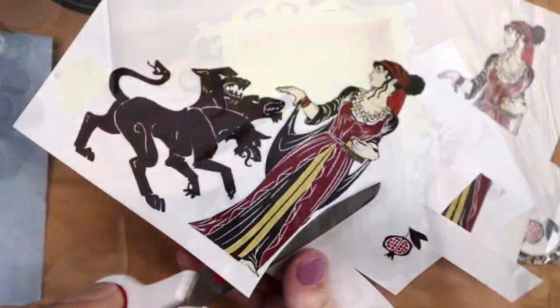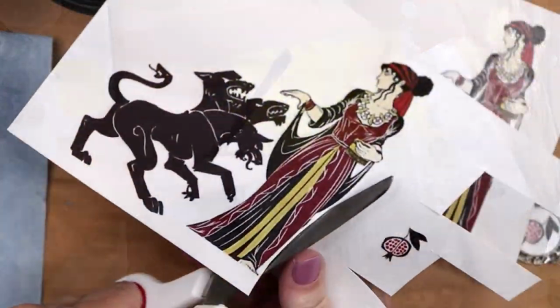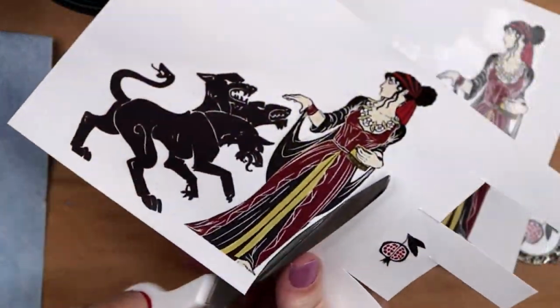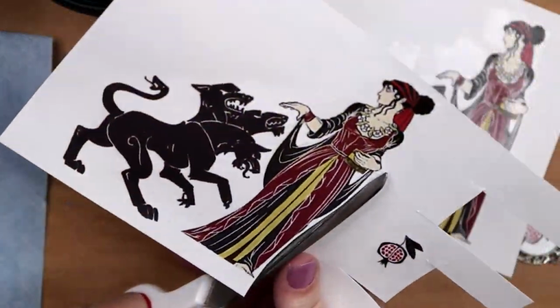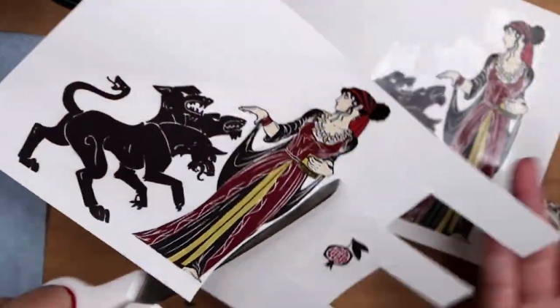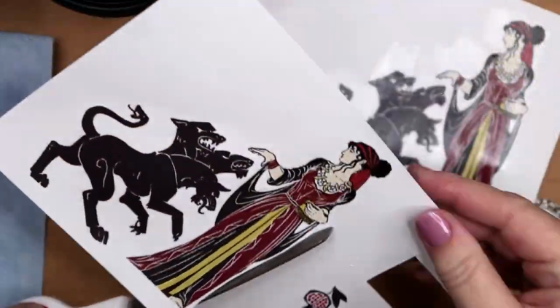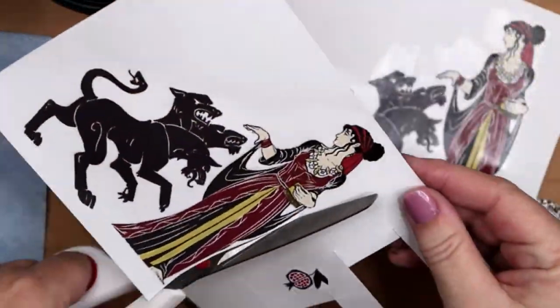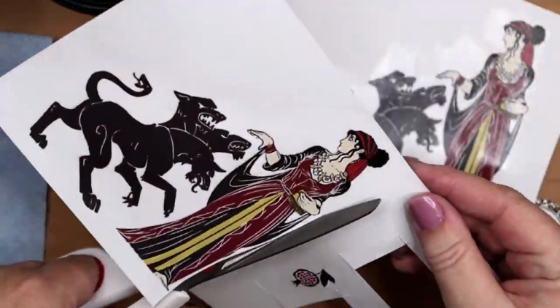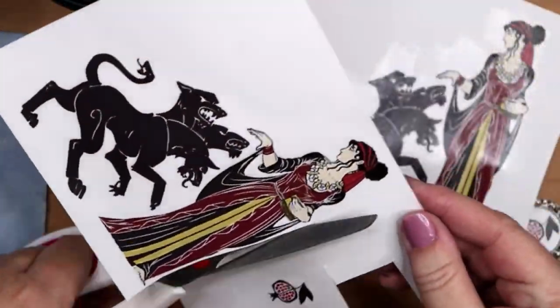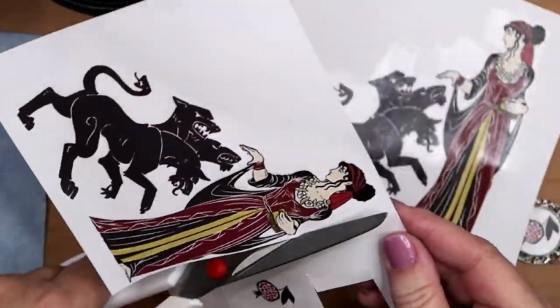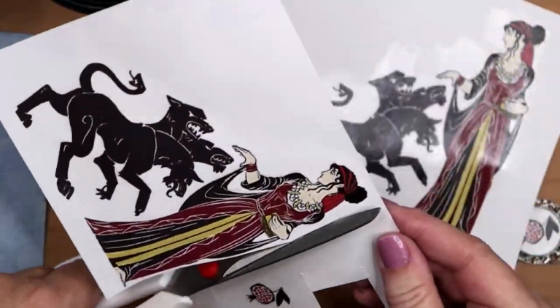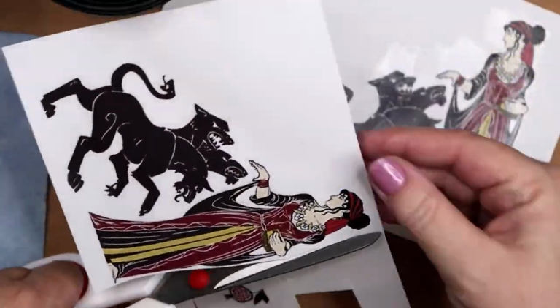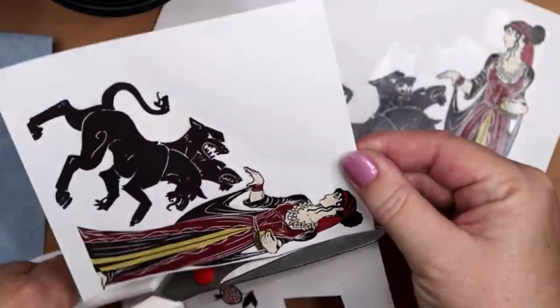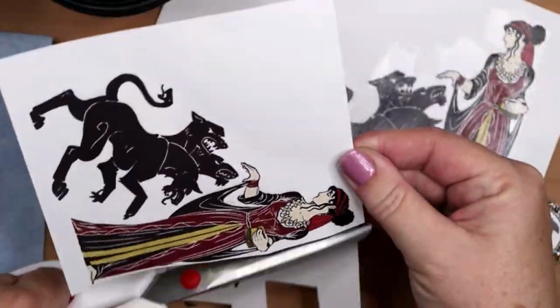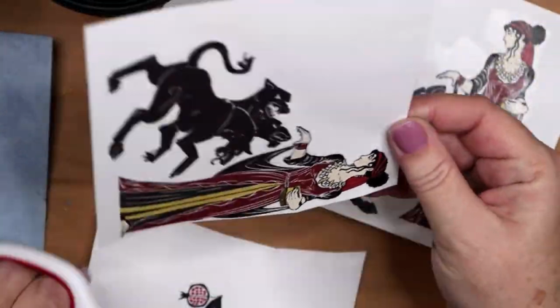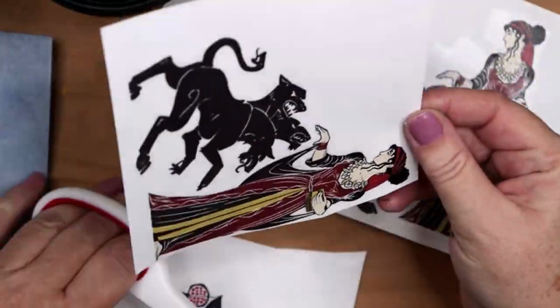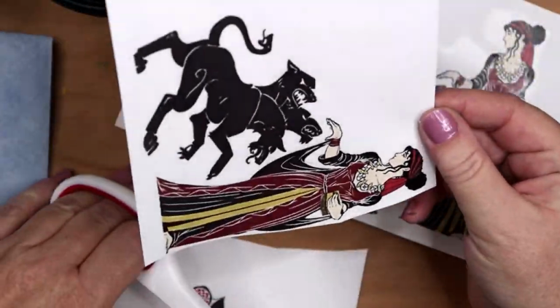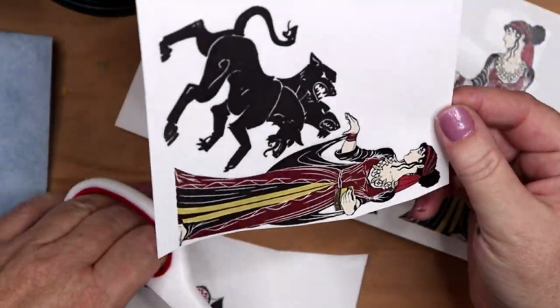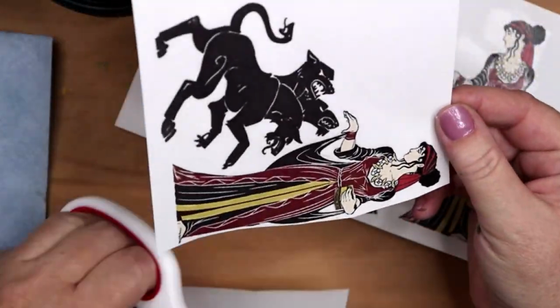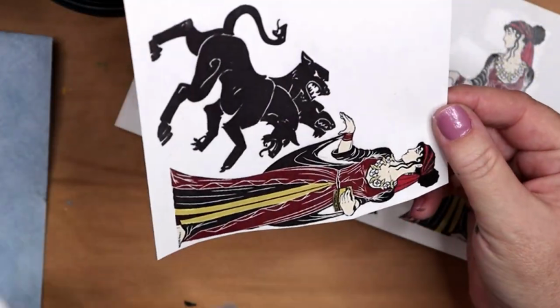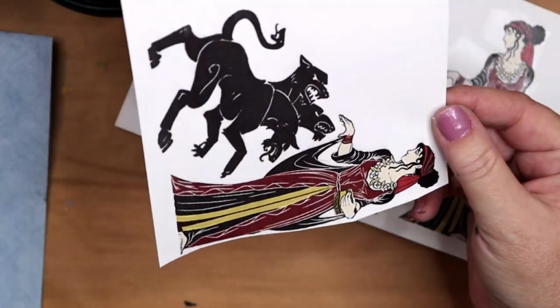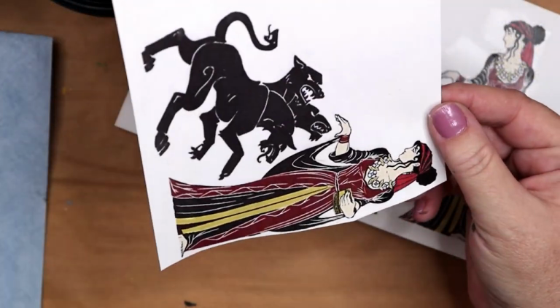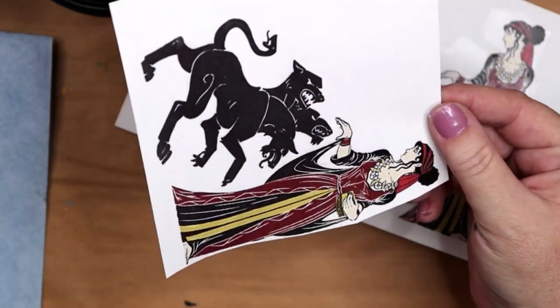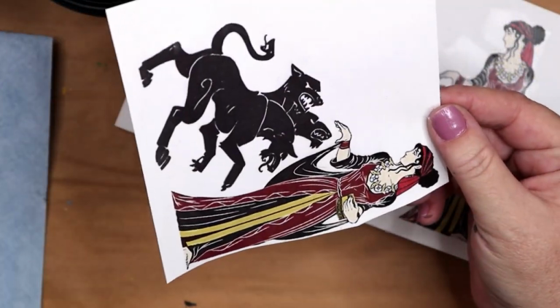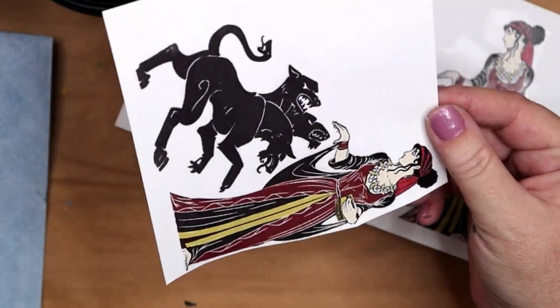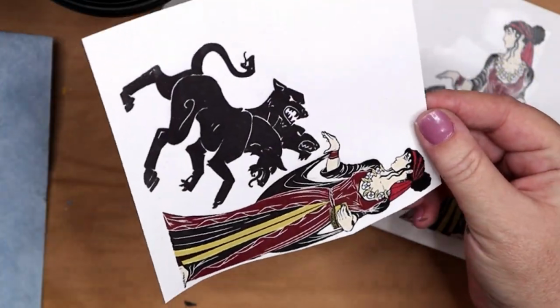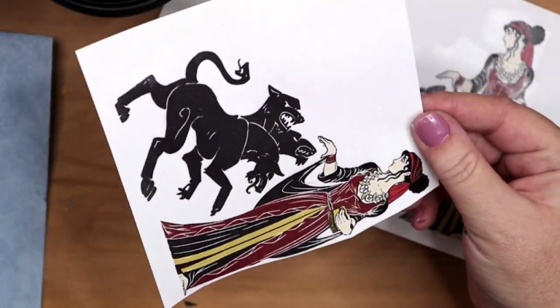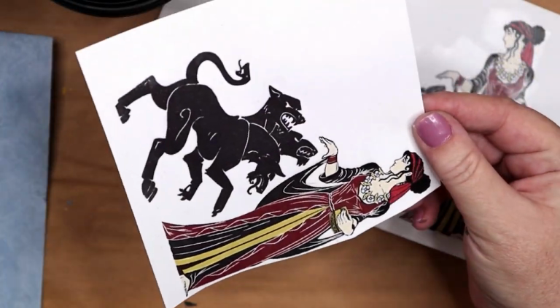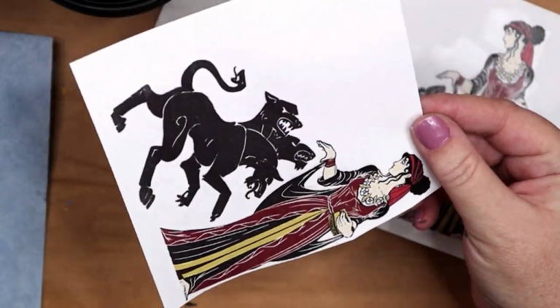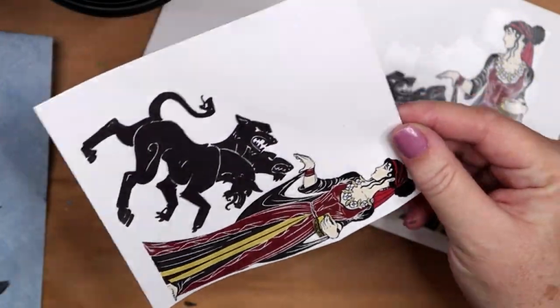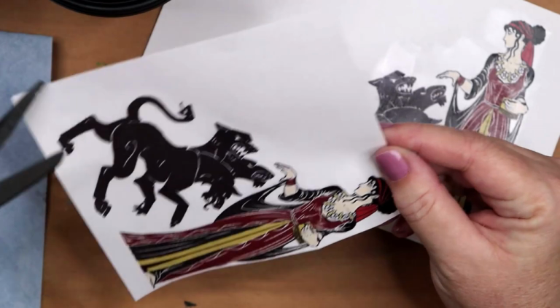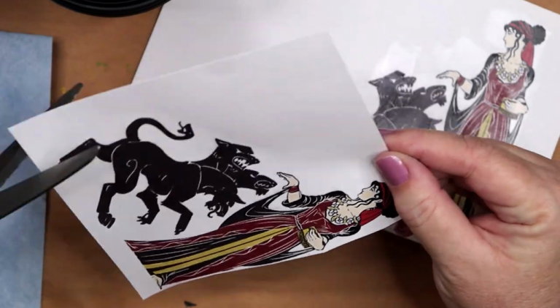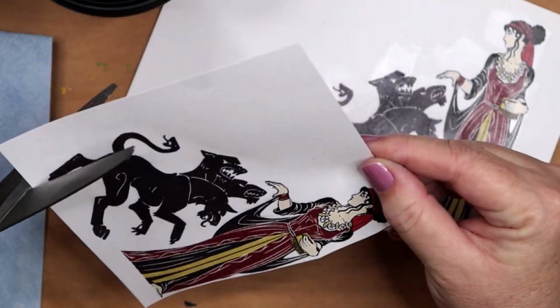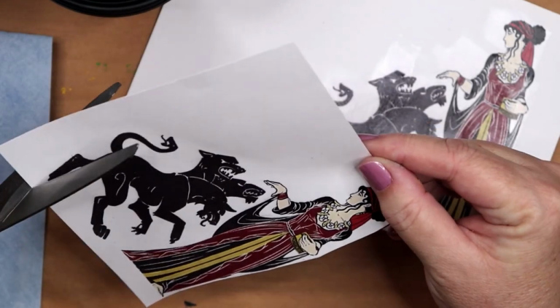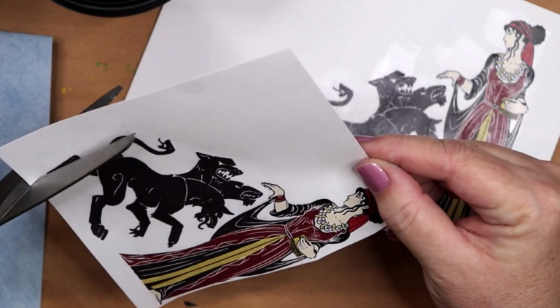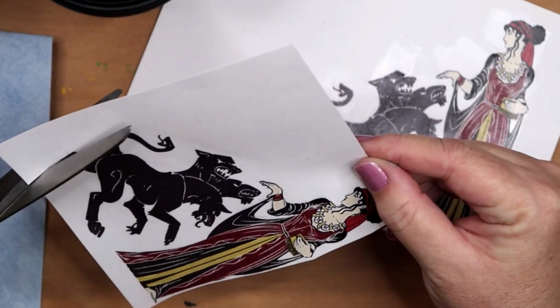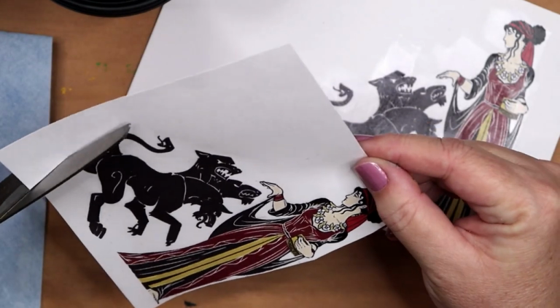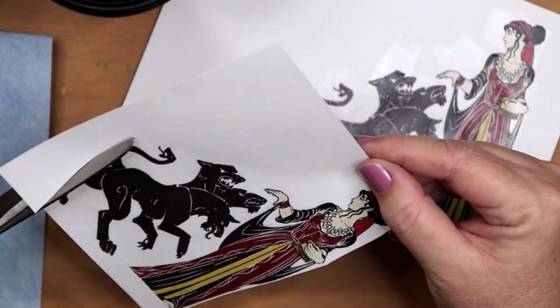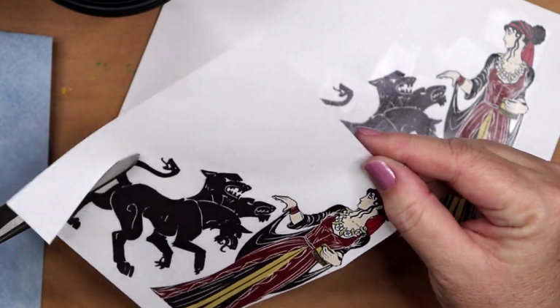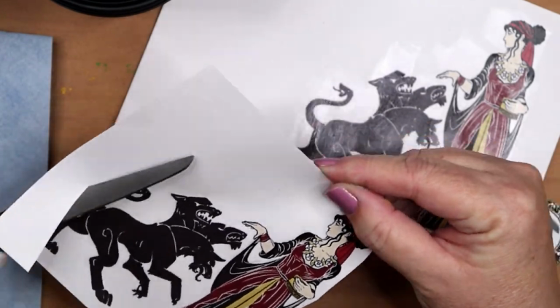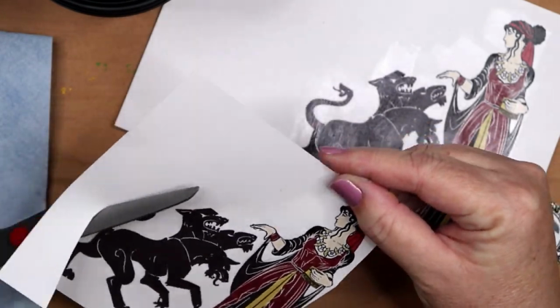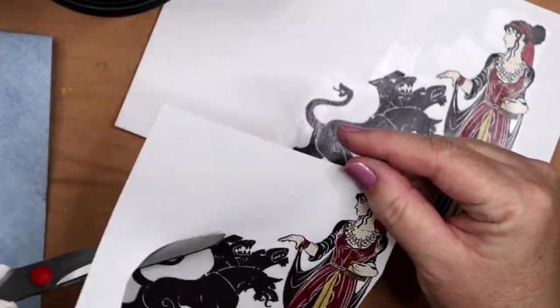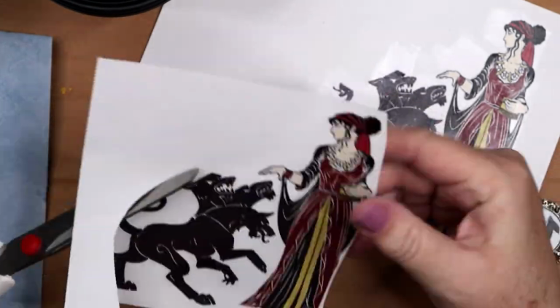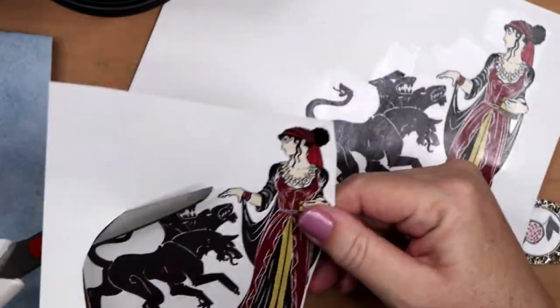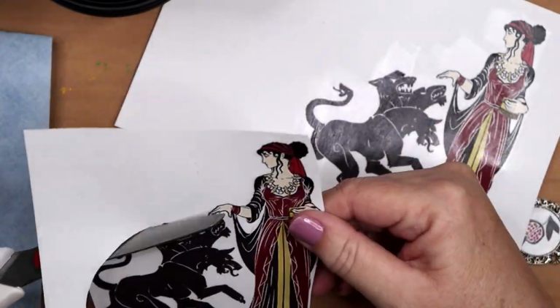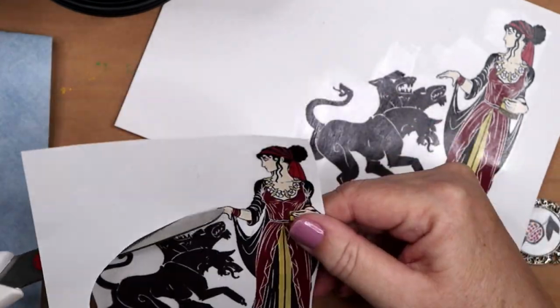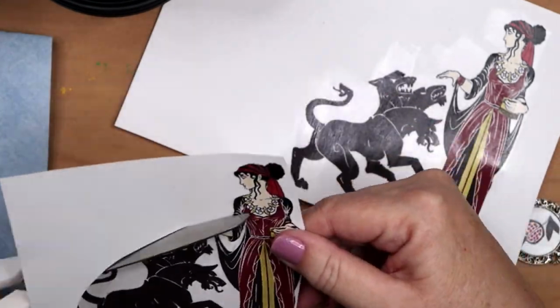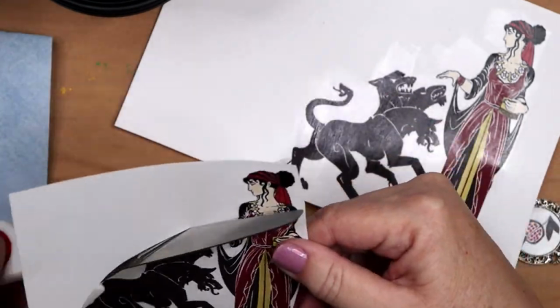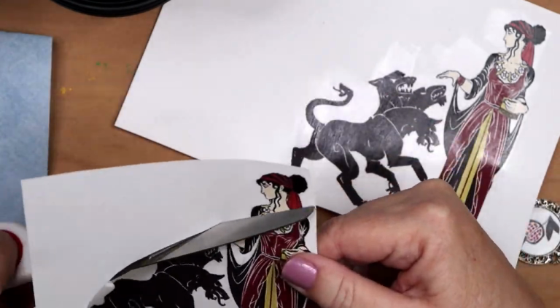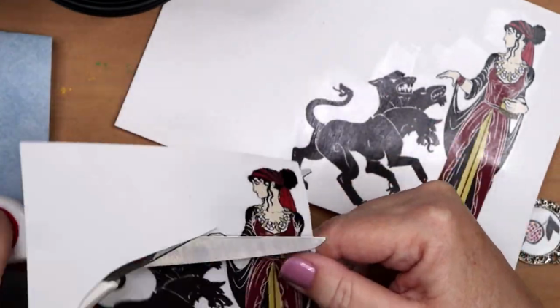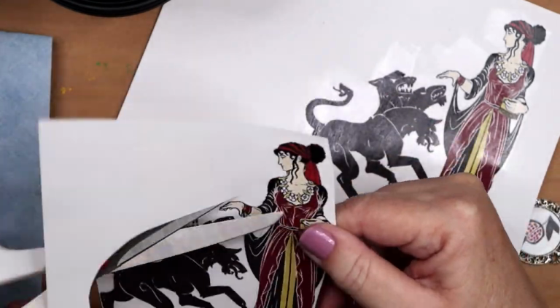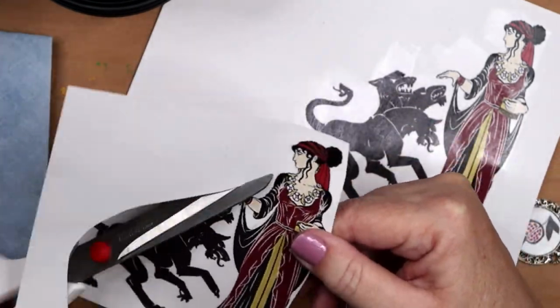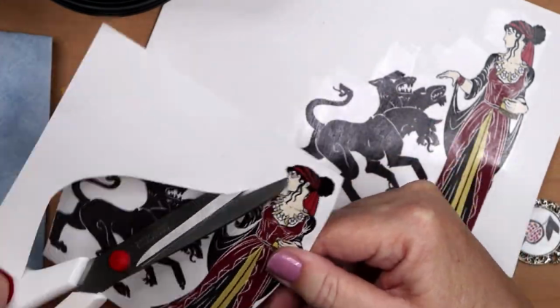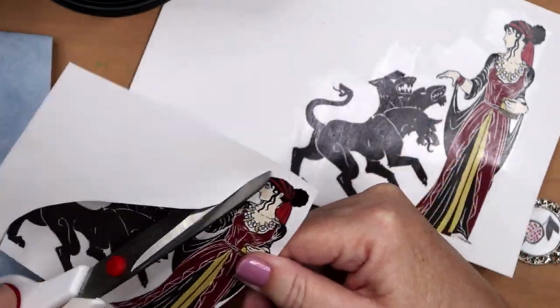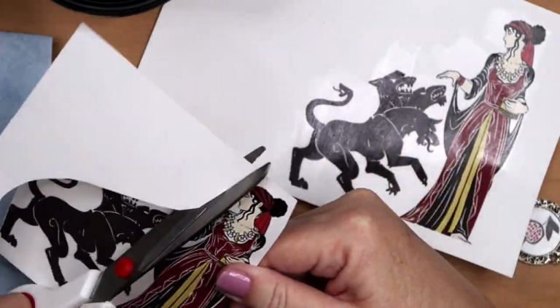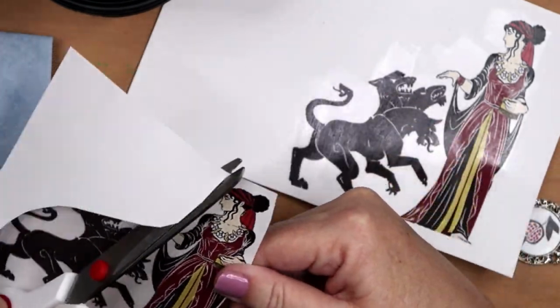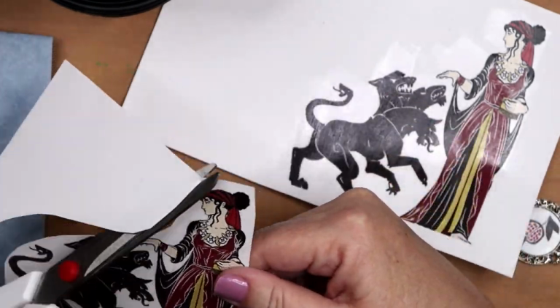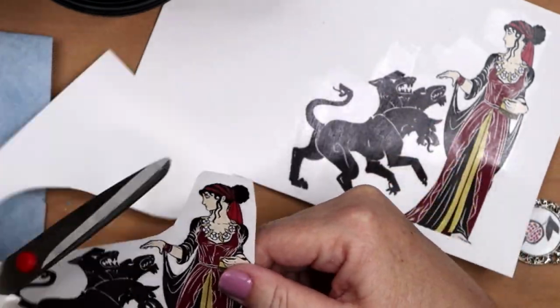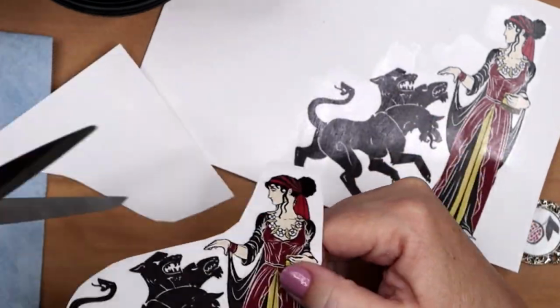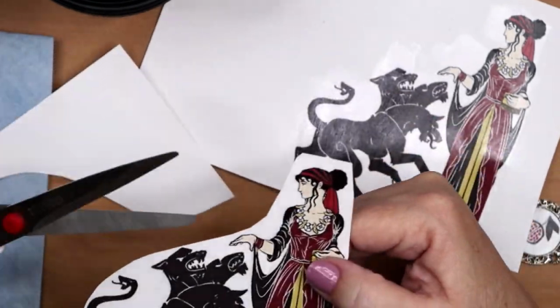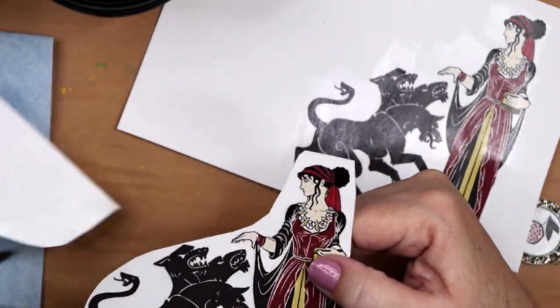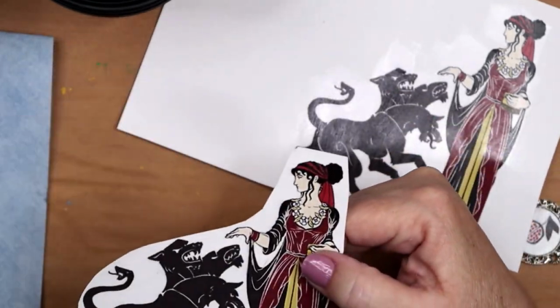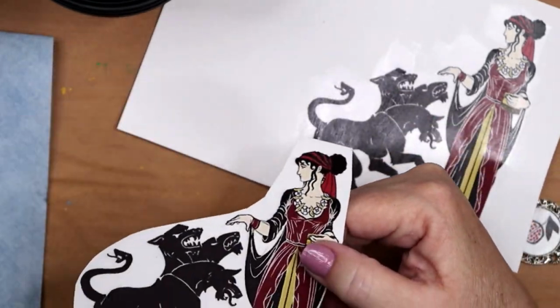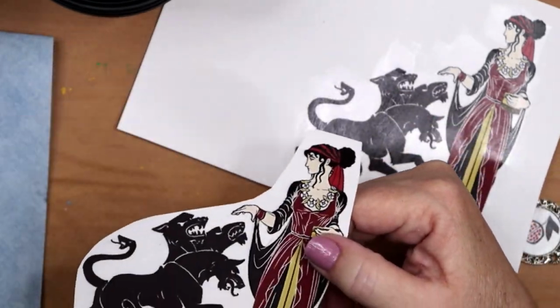Now that the Mod Podge has dried, the next step is to trim out the goddess and her best boy, the pupper Cerberus.